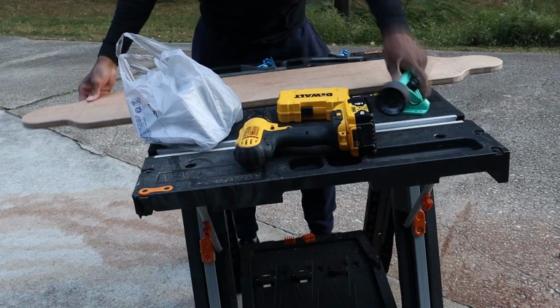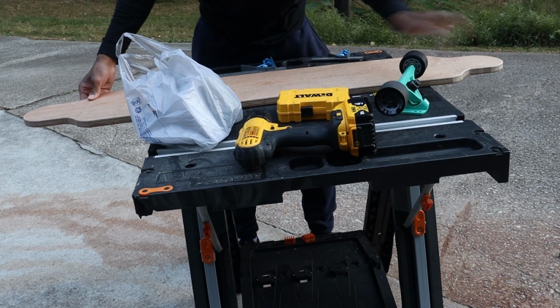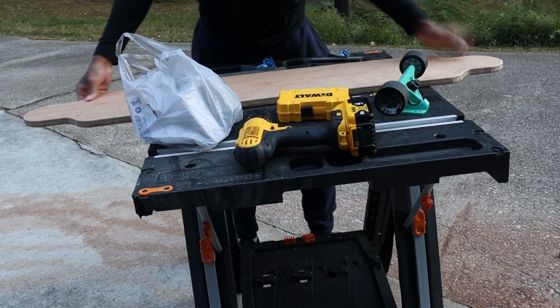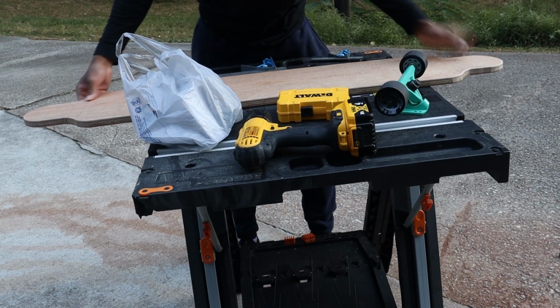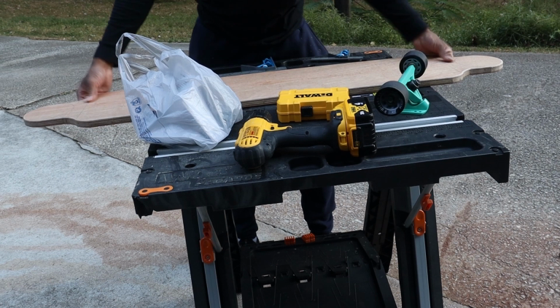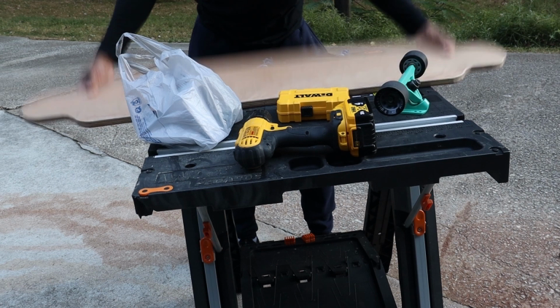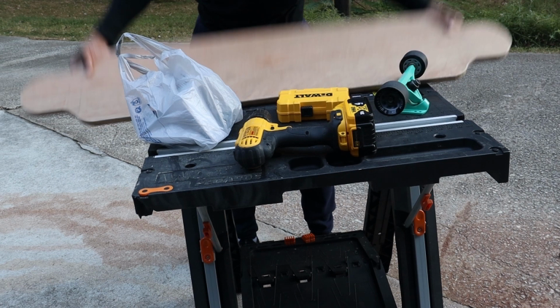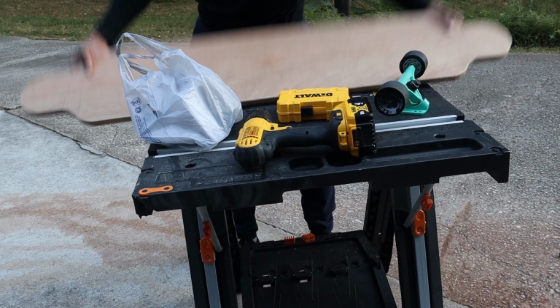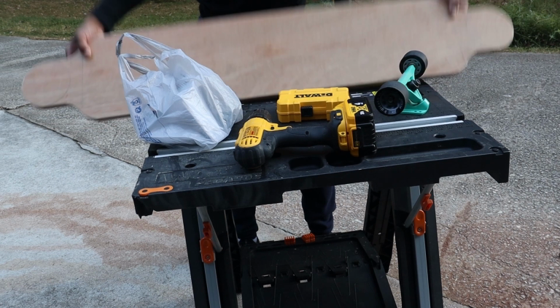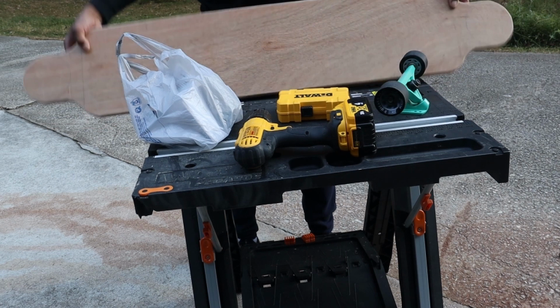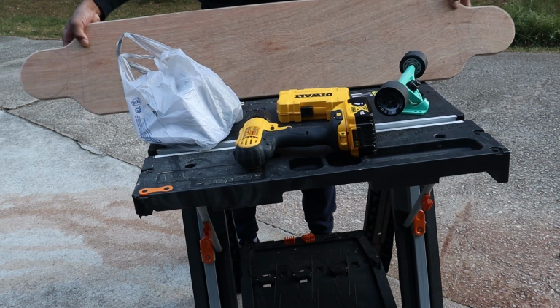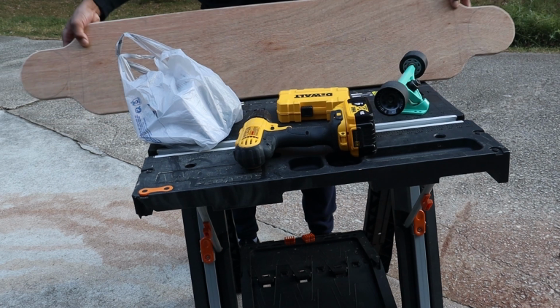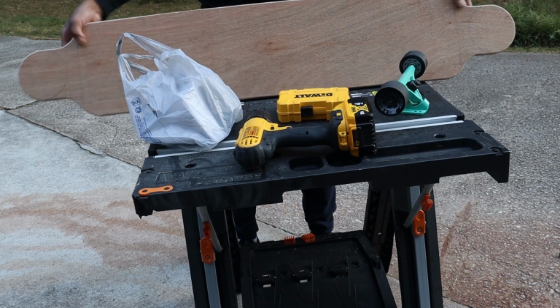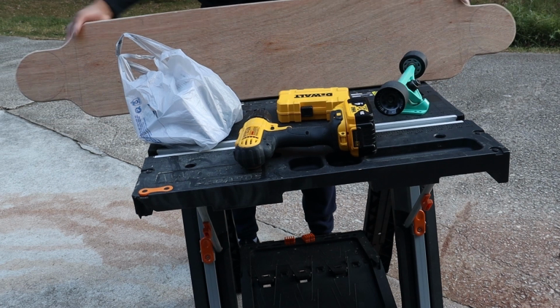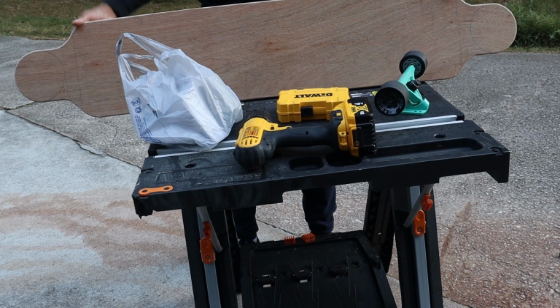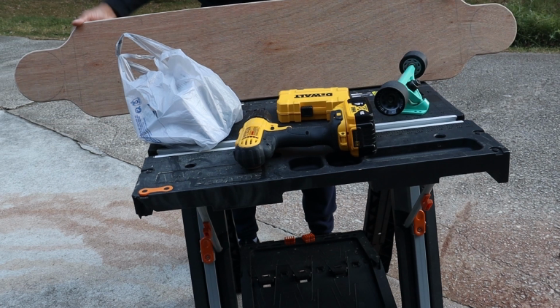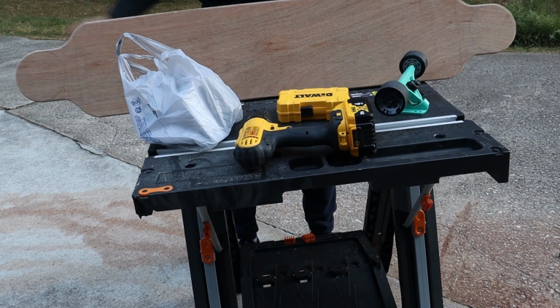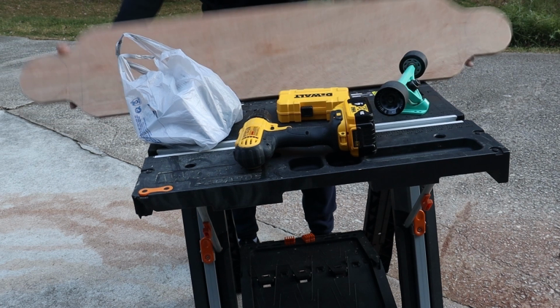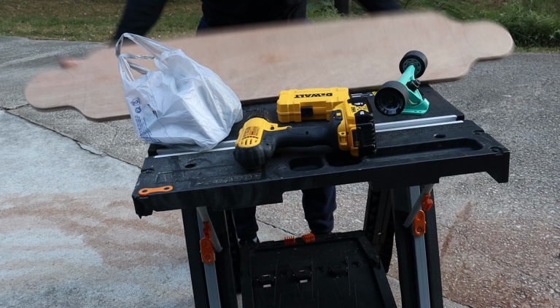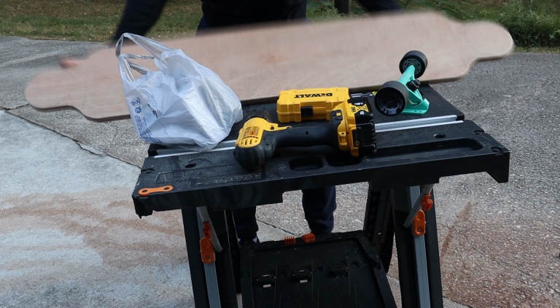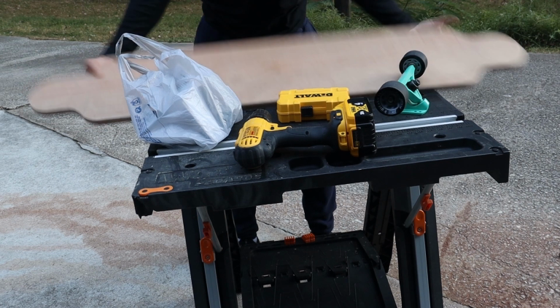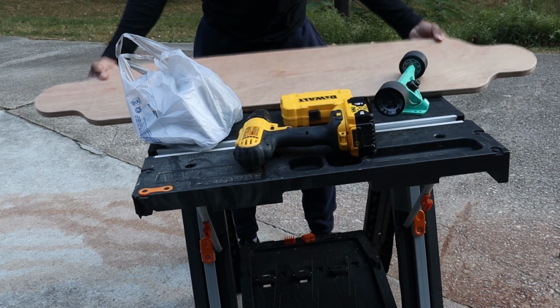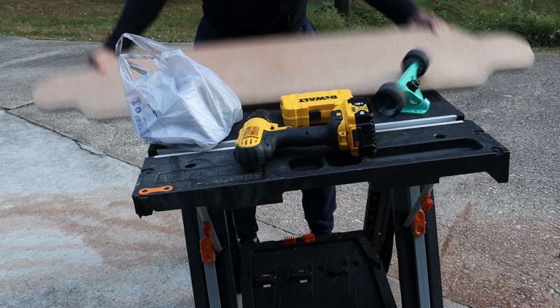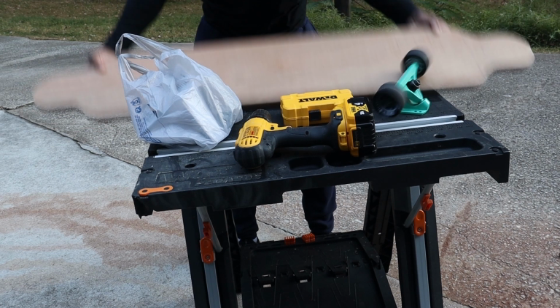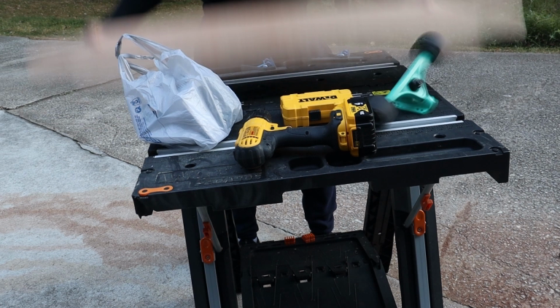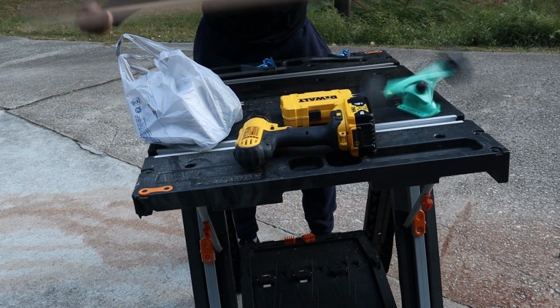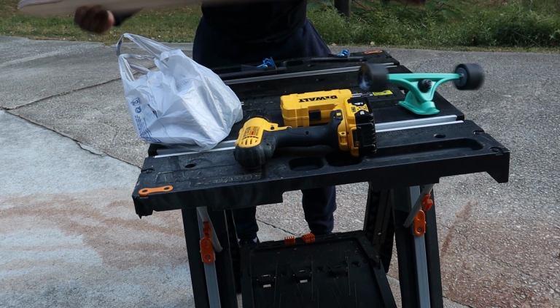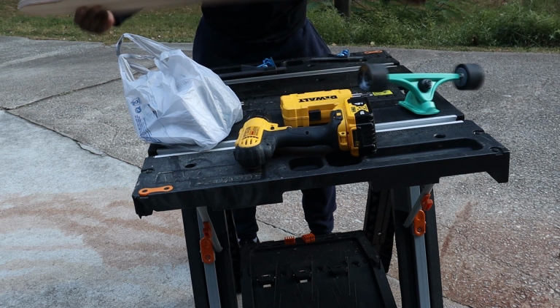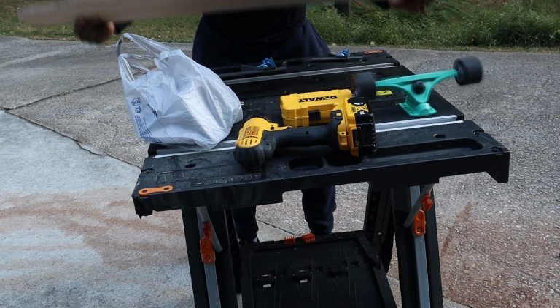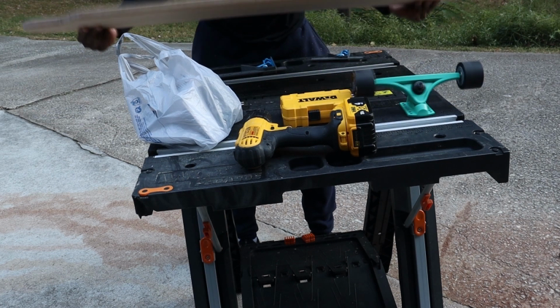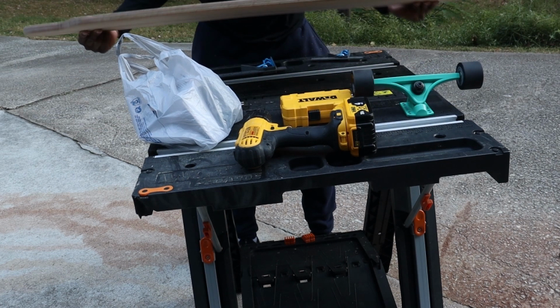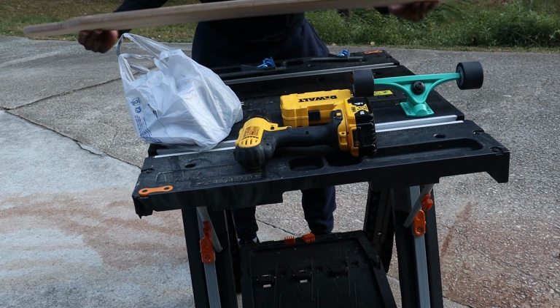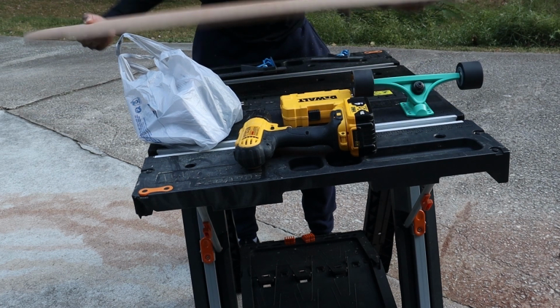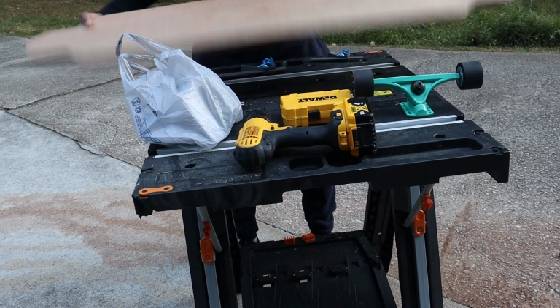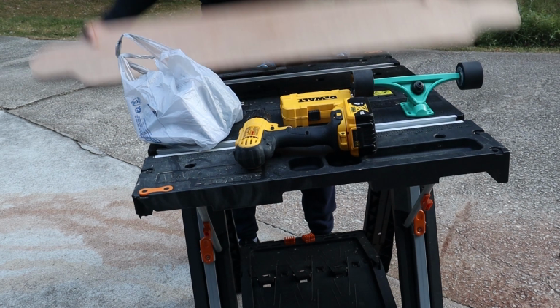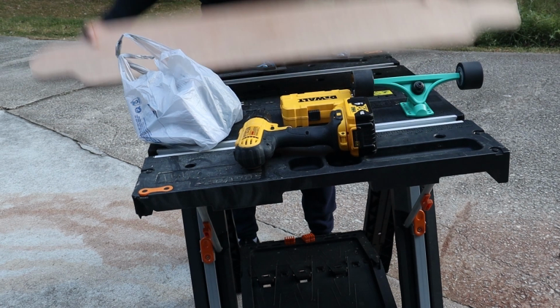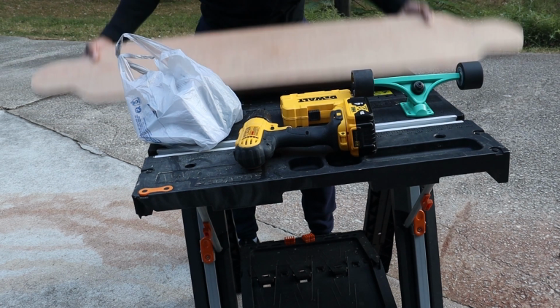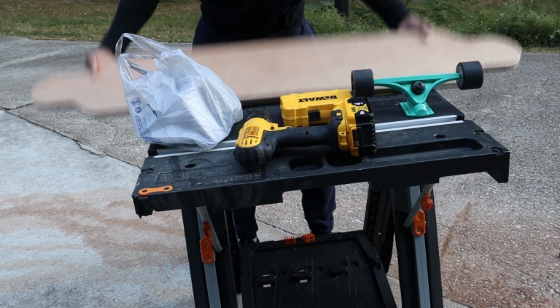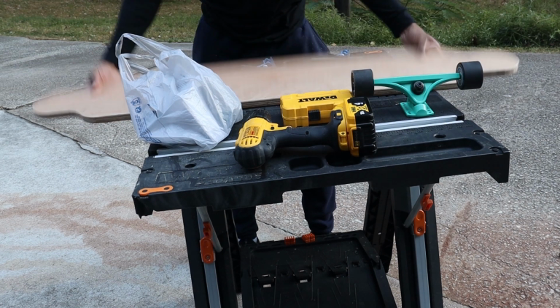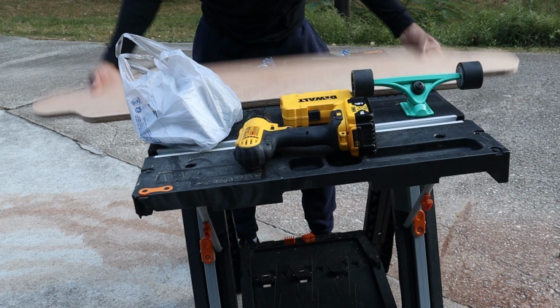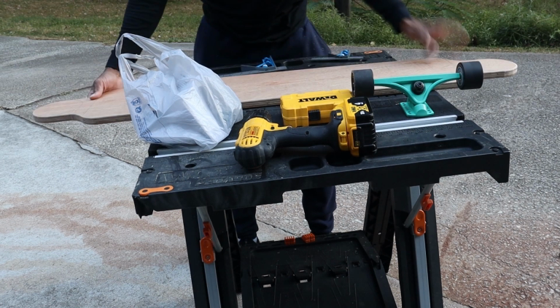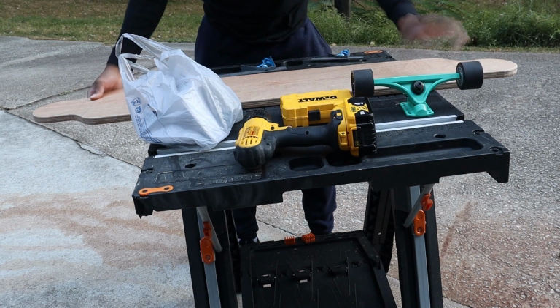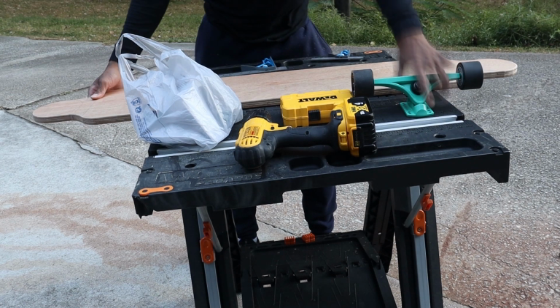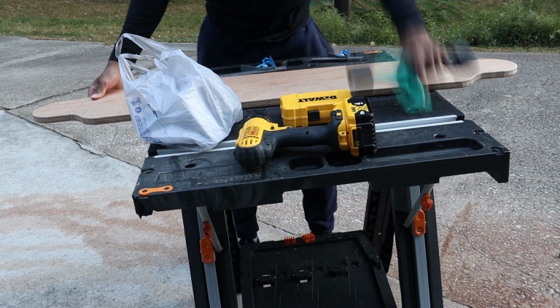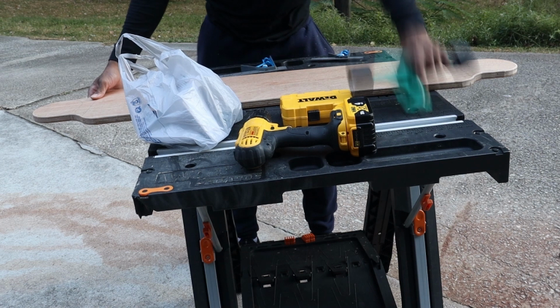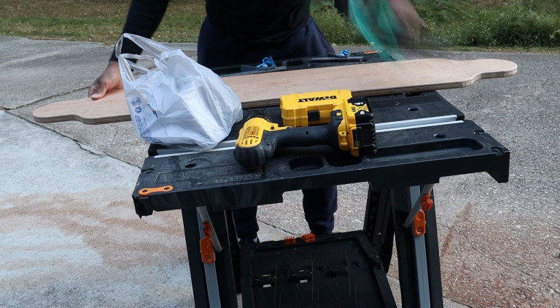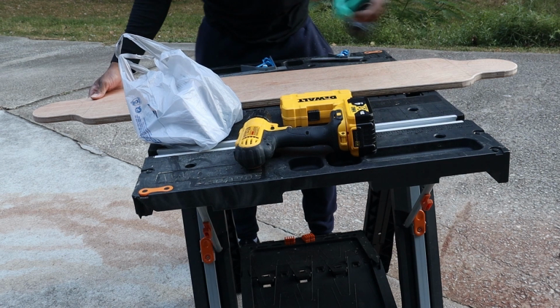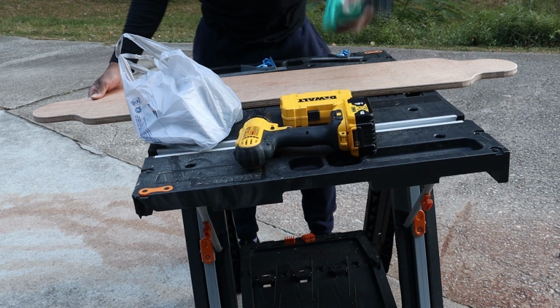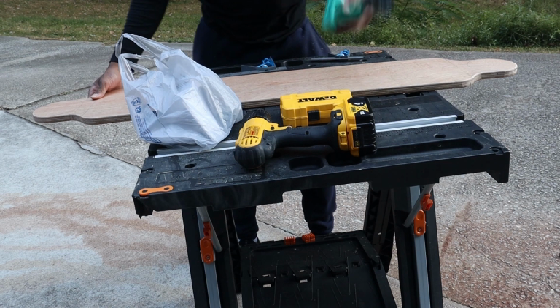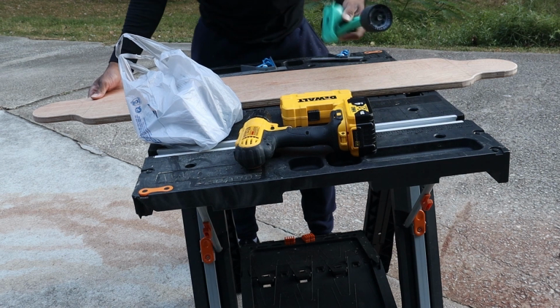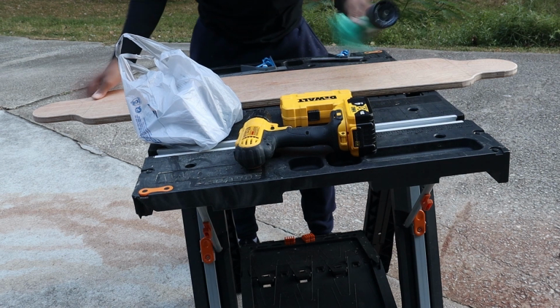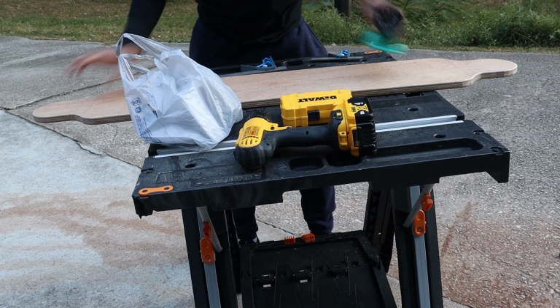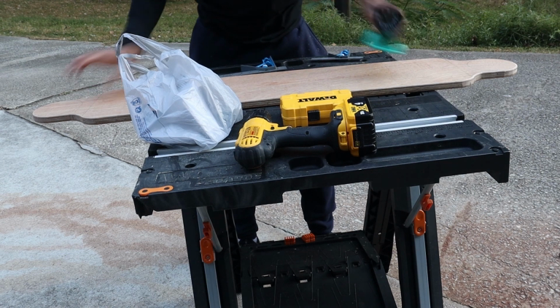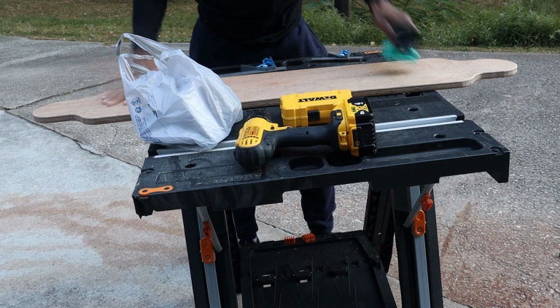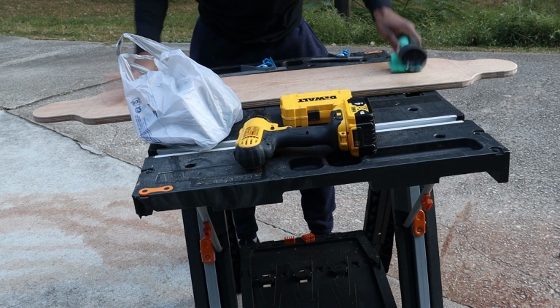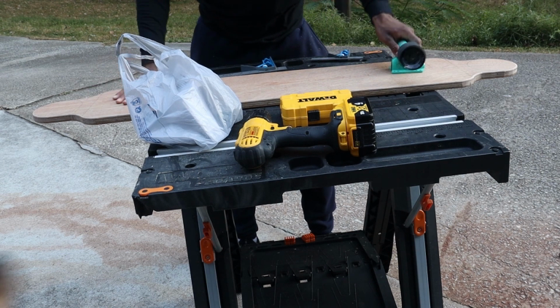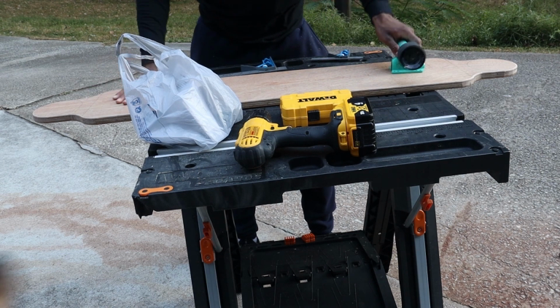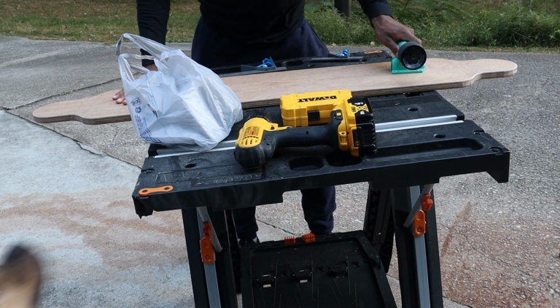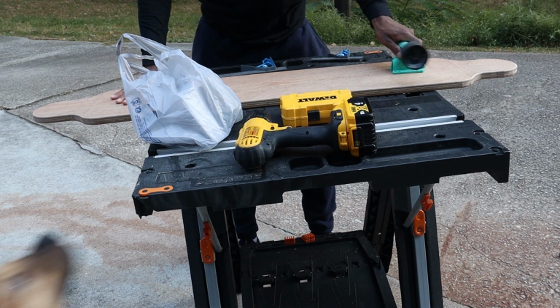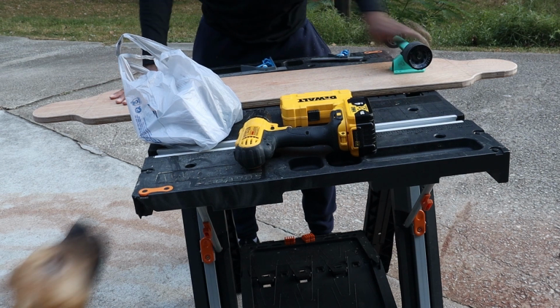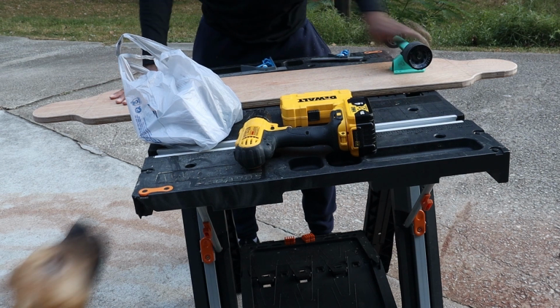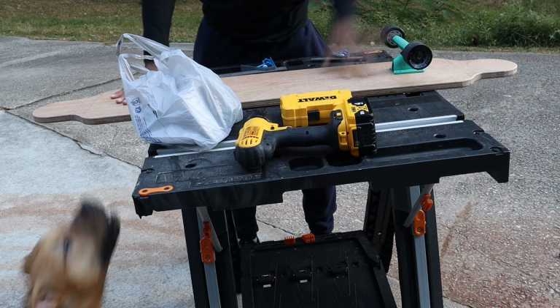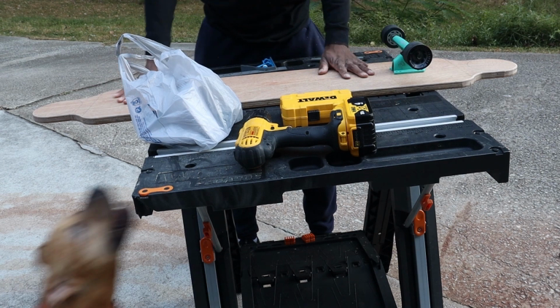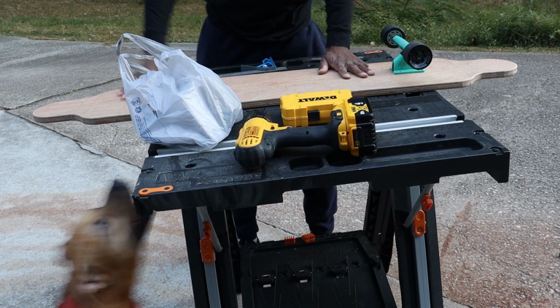Now that I have the skateboard cut out and routered, I'm gonna attach these wheels to the board.